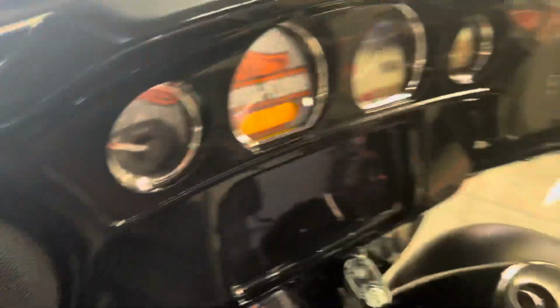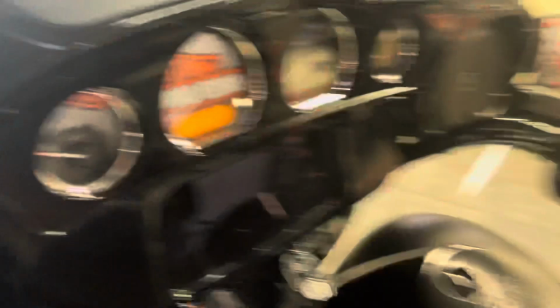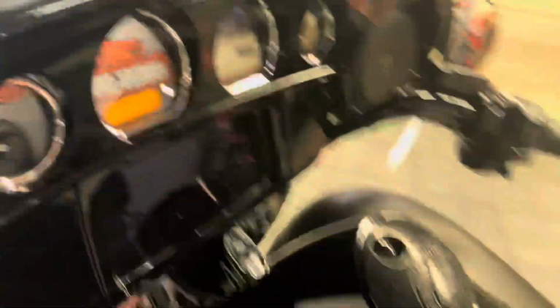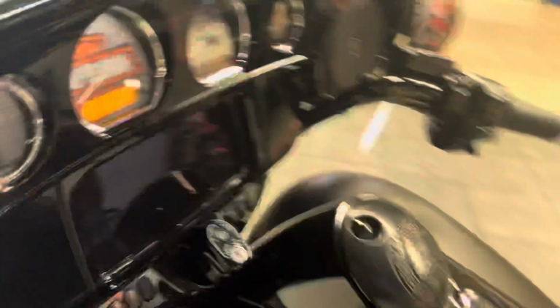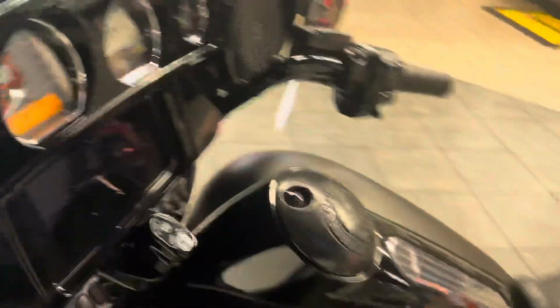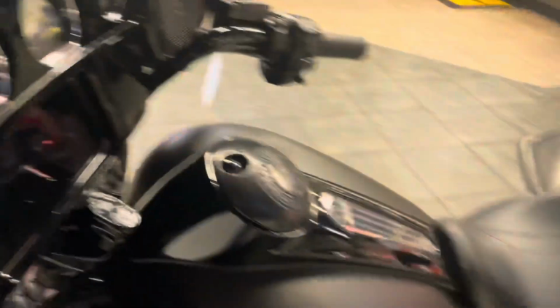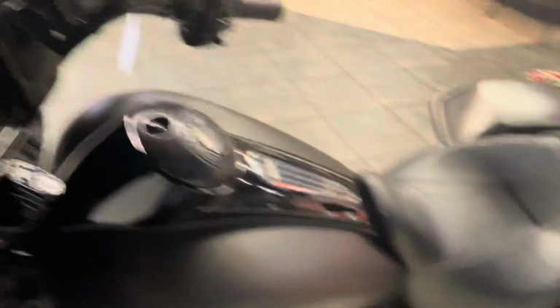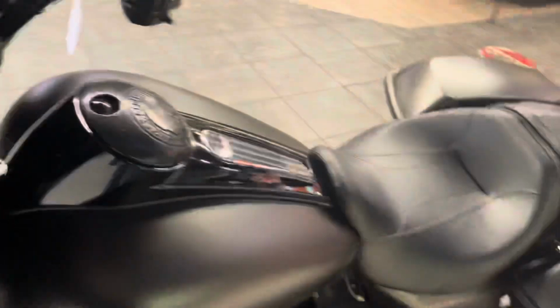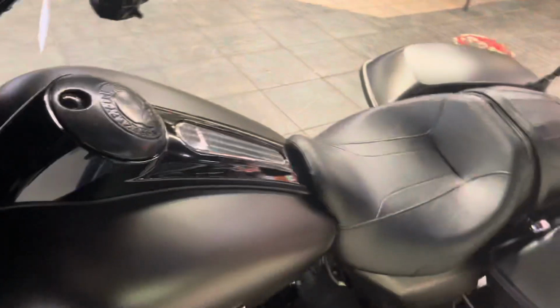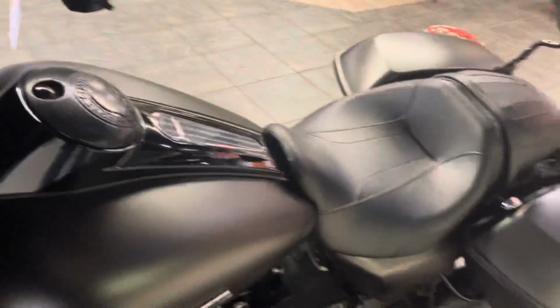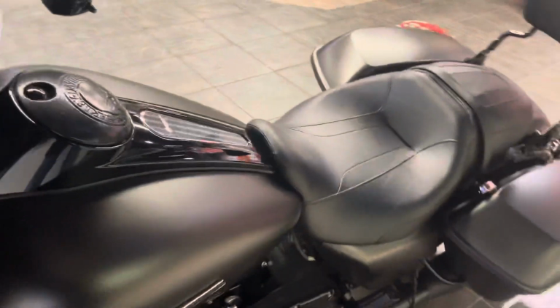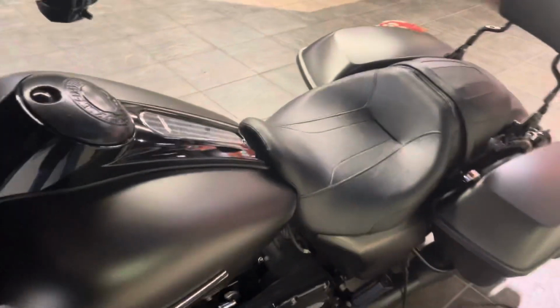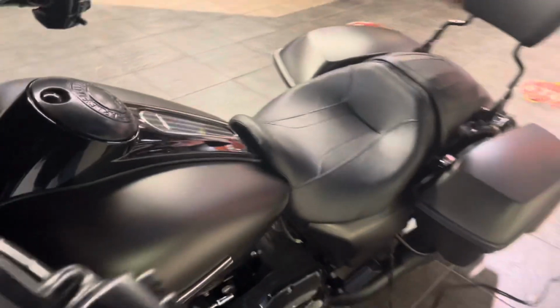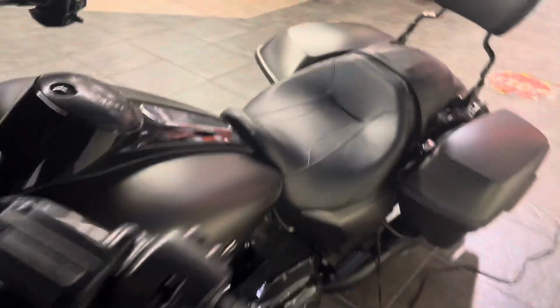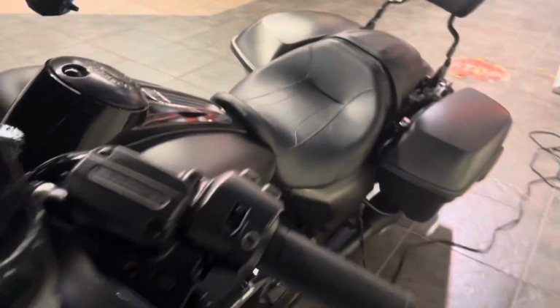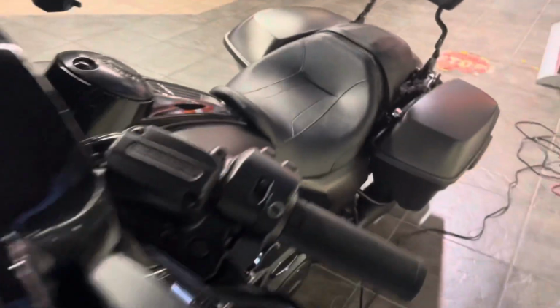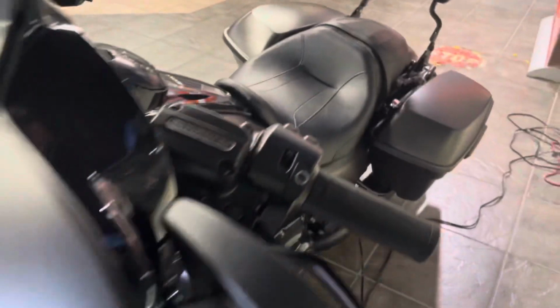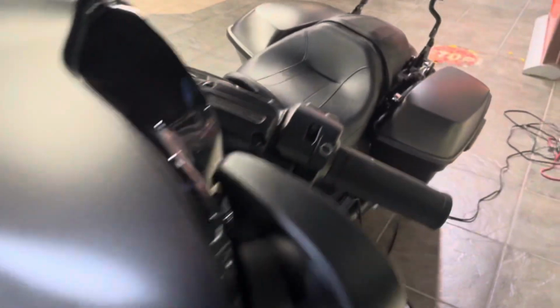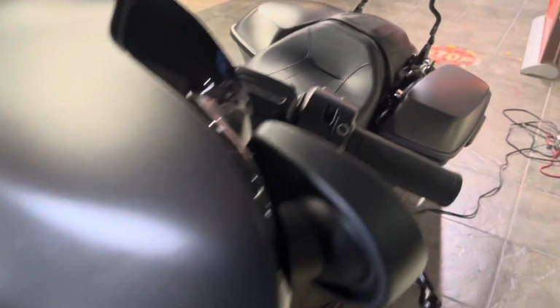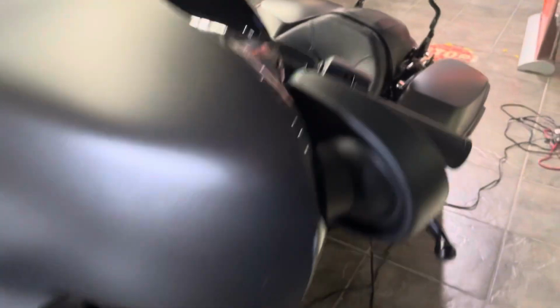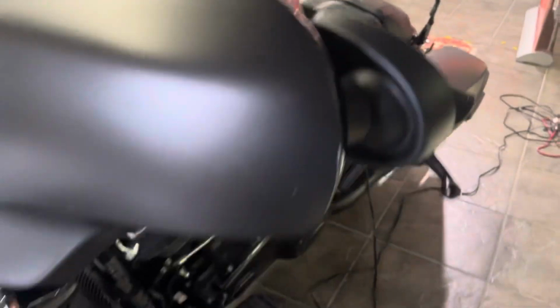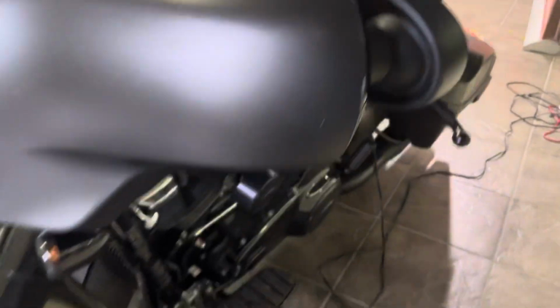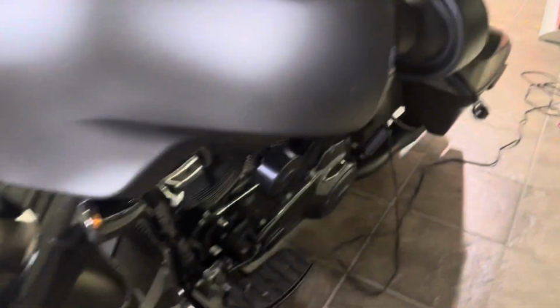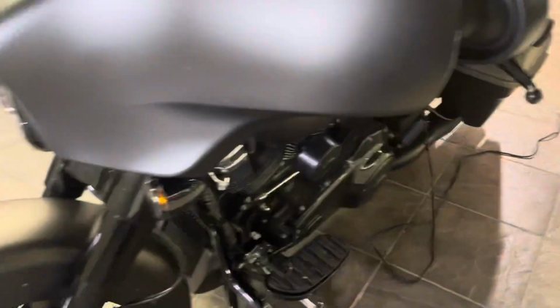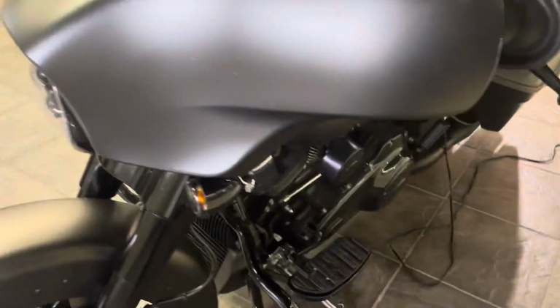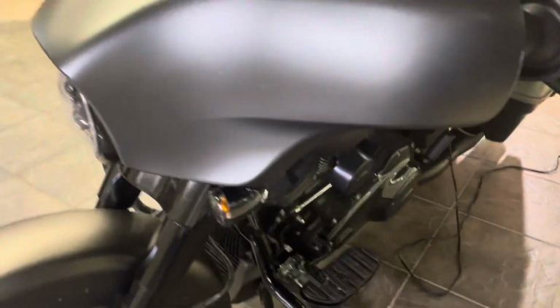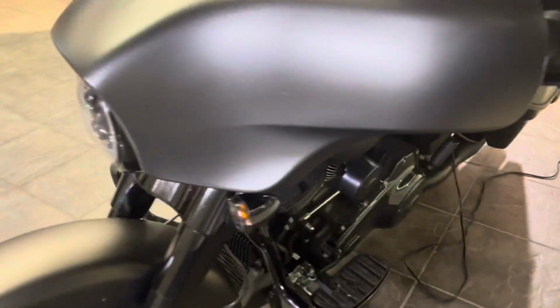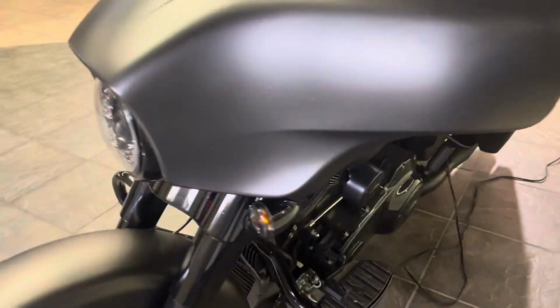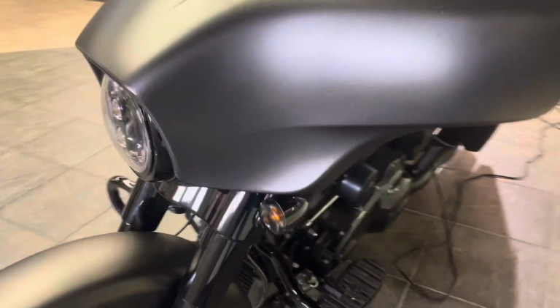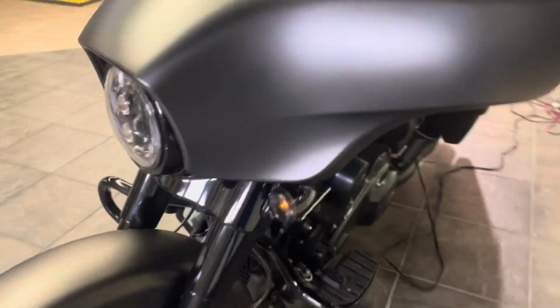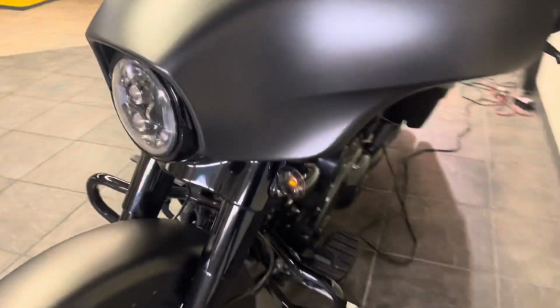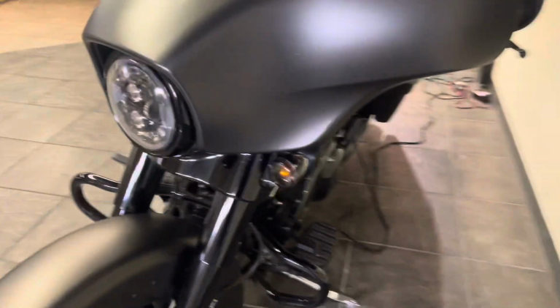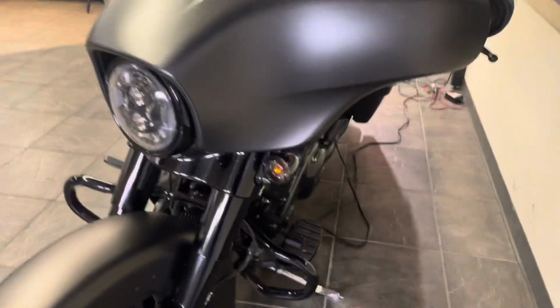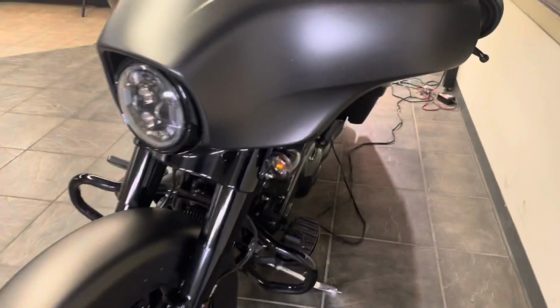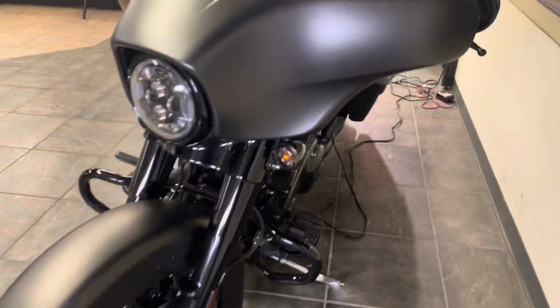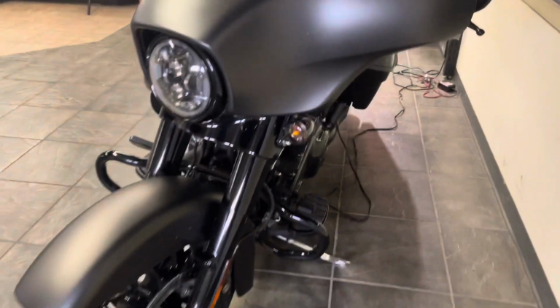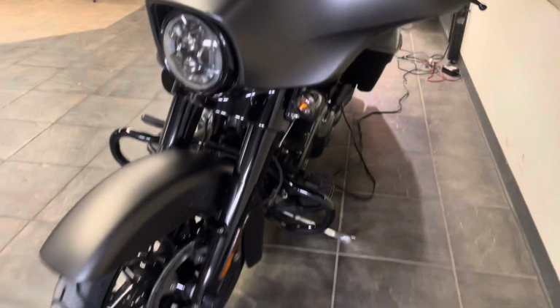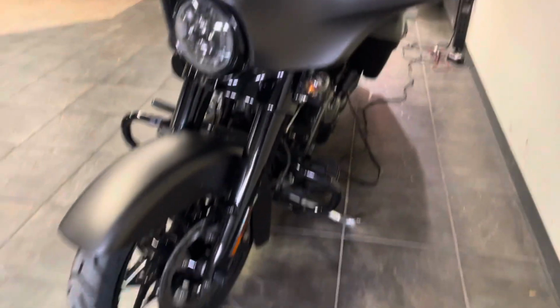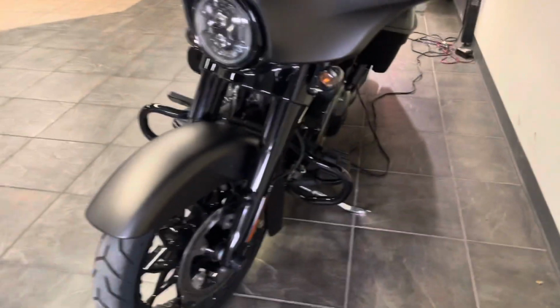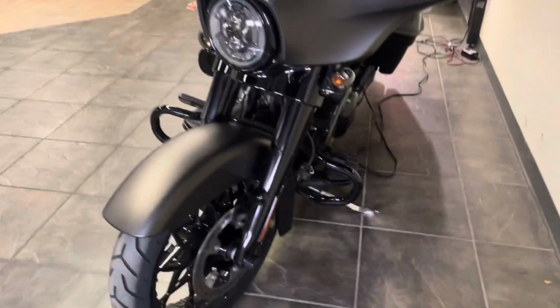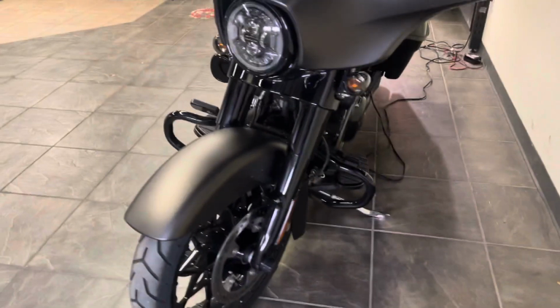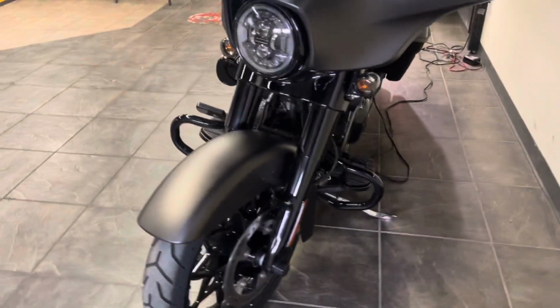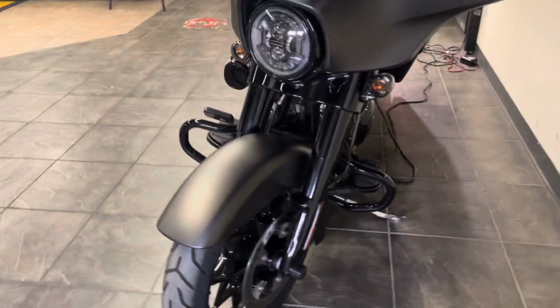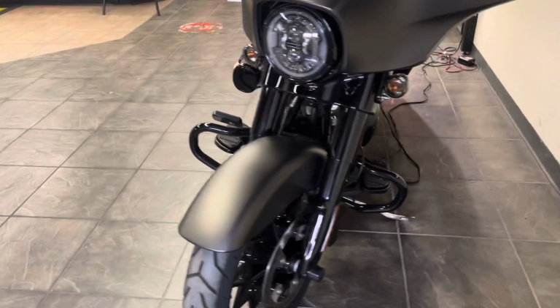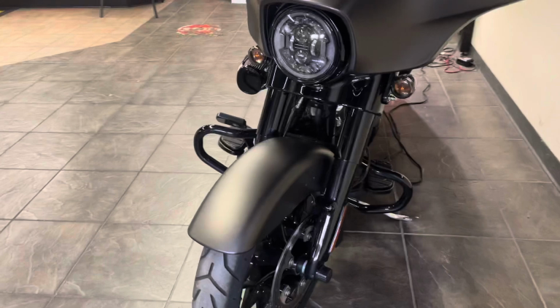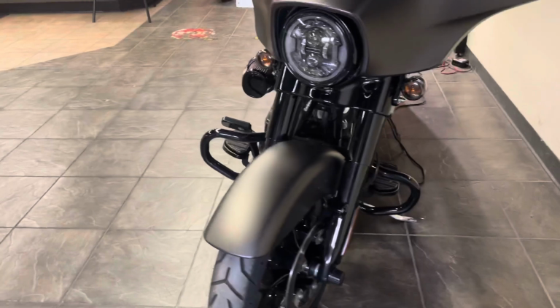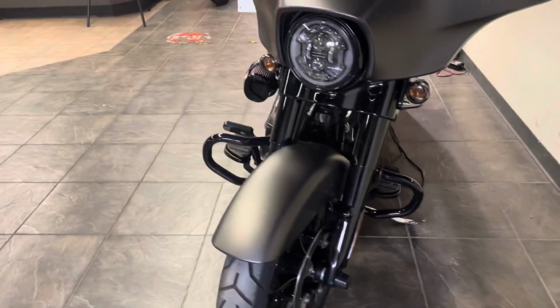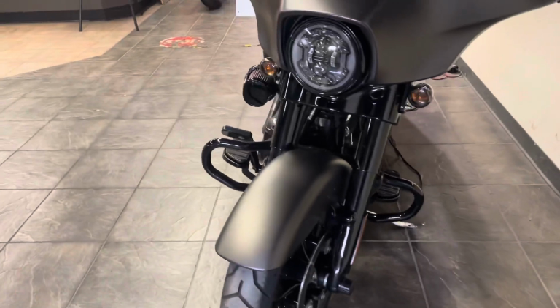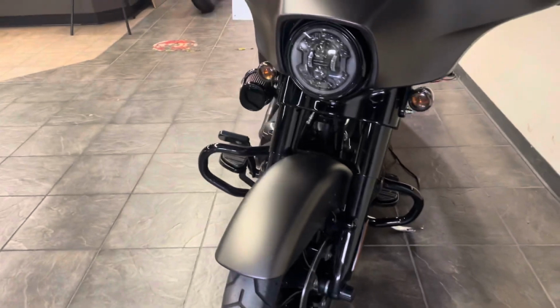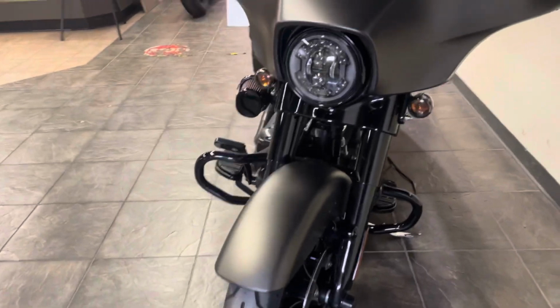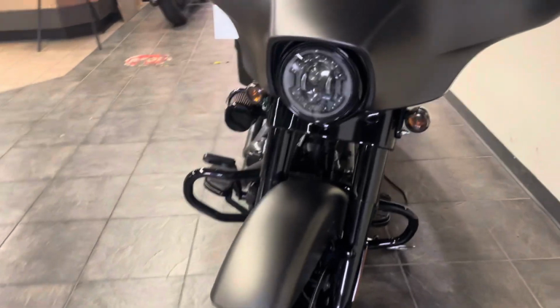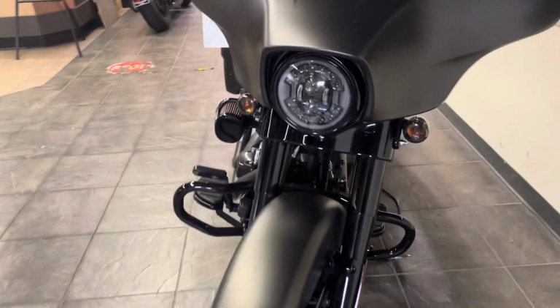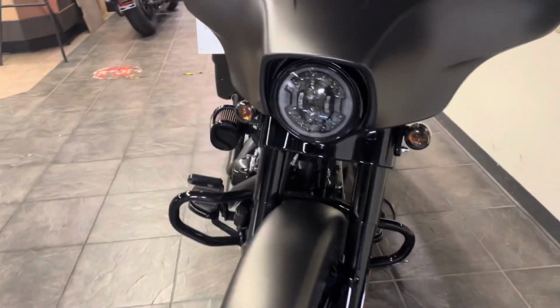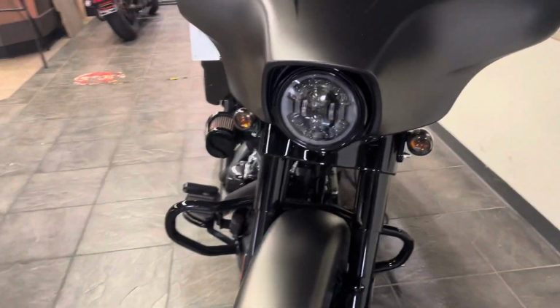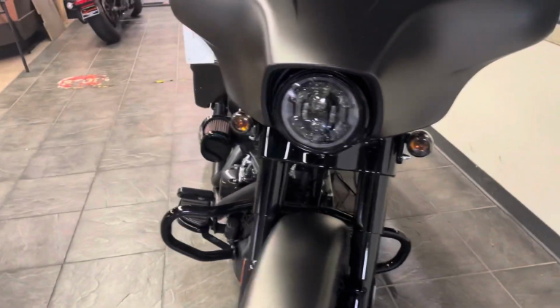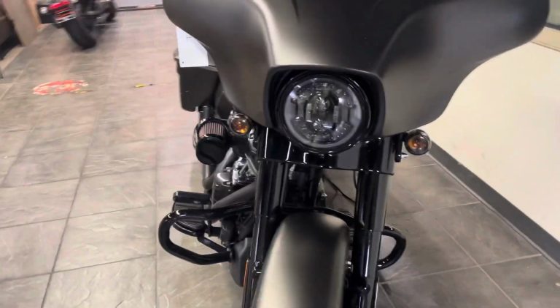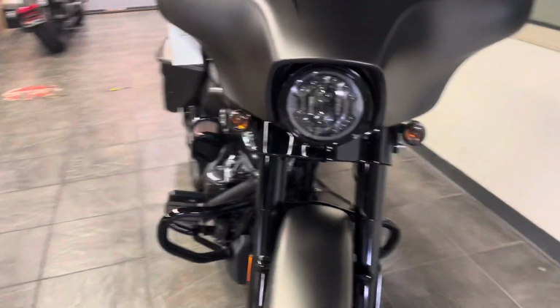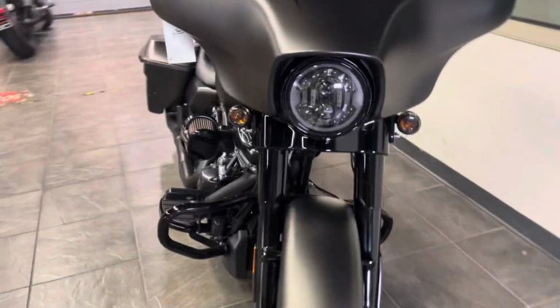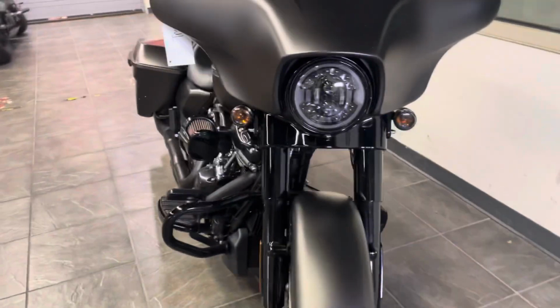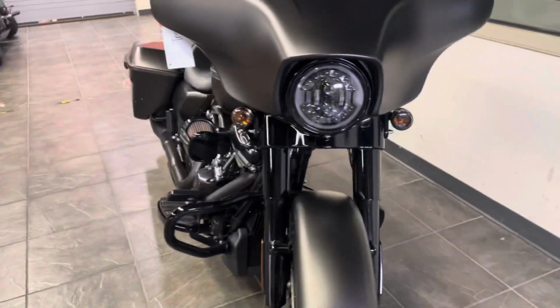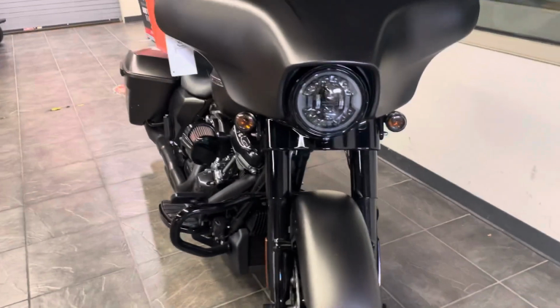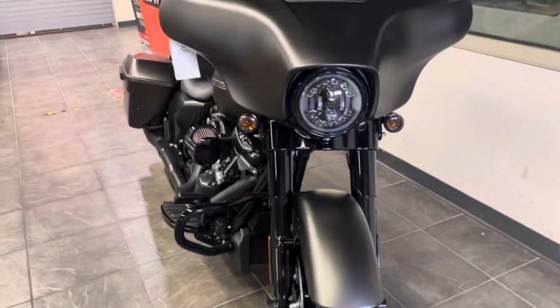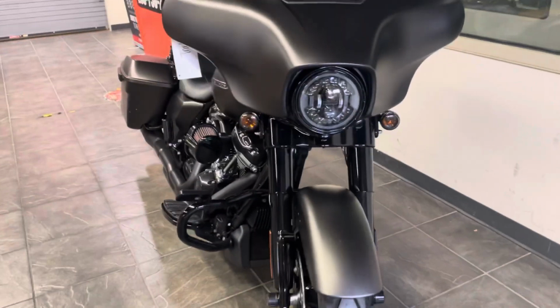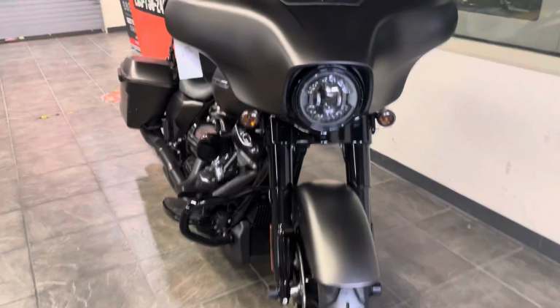This is an awesome motorcycle, serviced by Harley-Davidson Adanbury. All blacked out, in excellent condition with excellent tires.